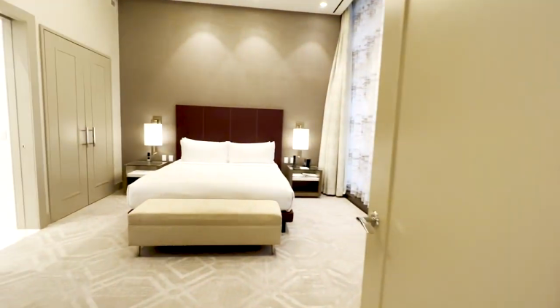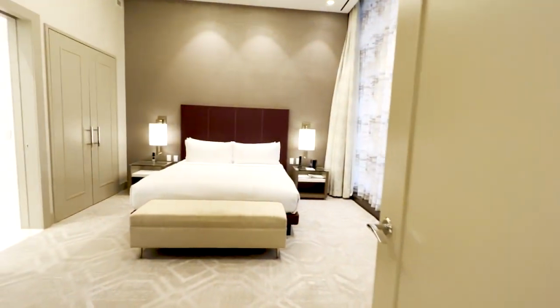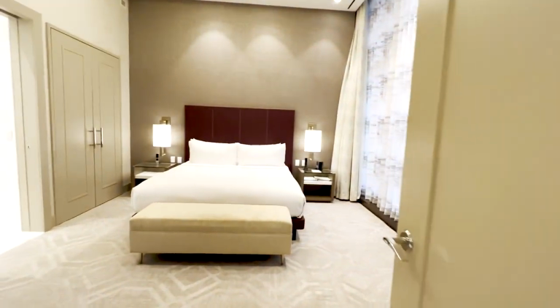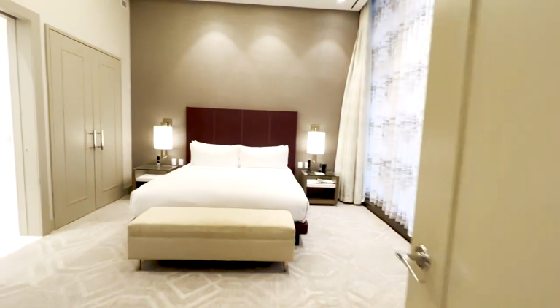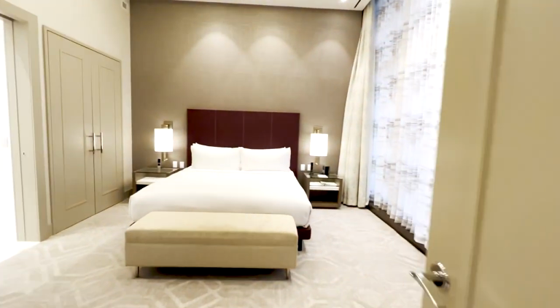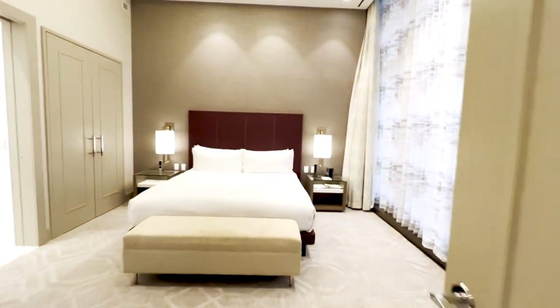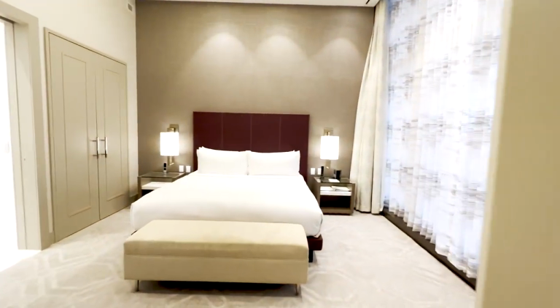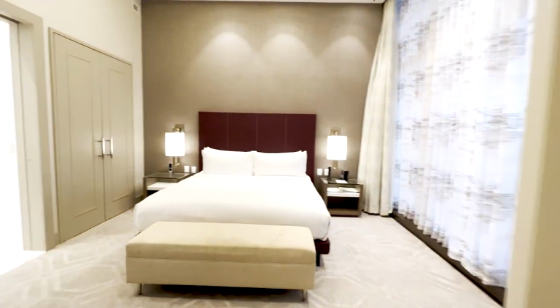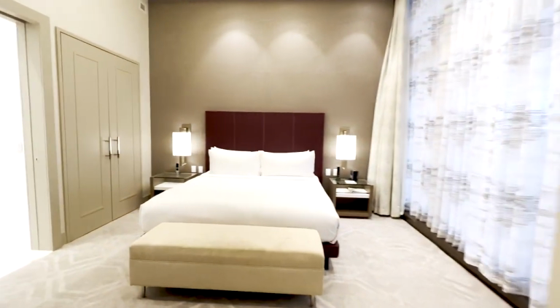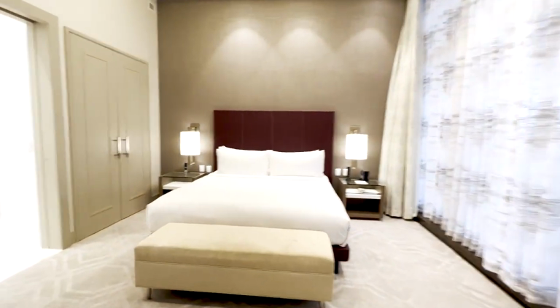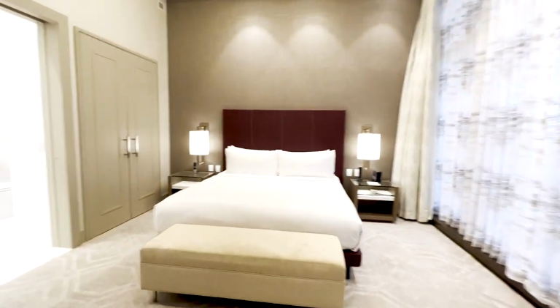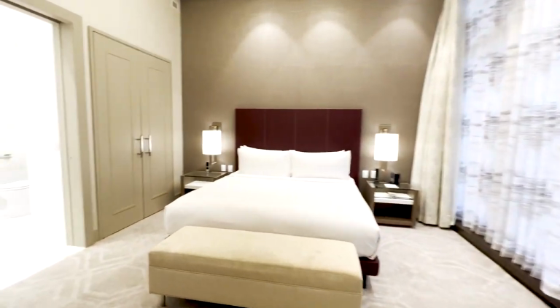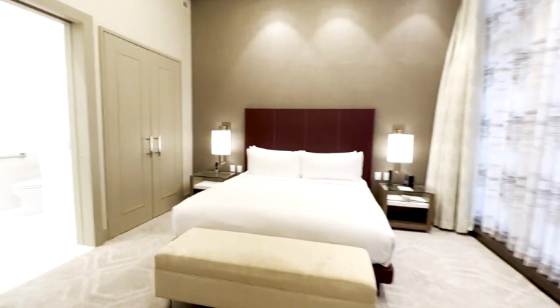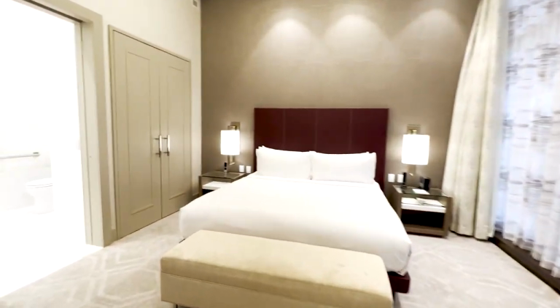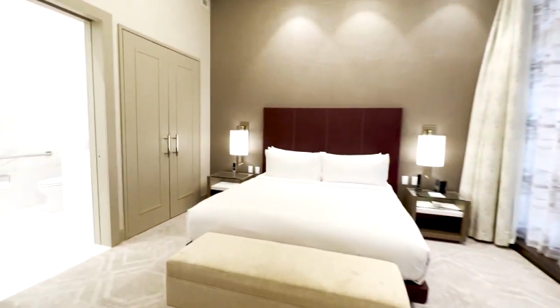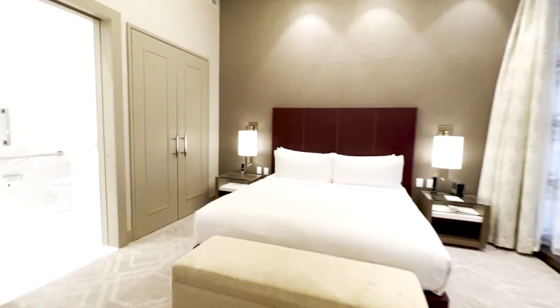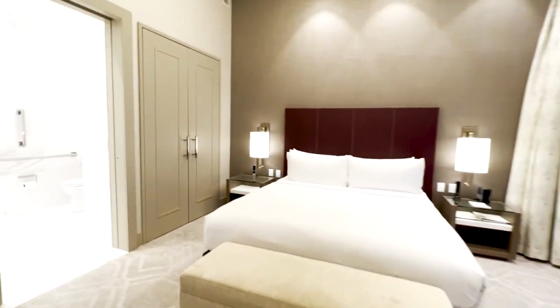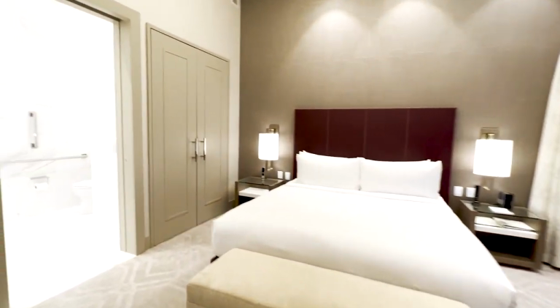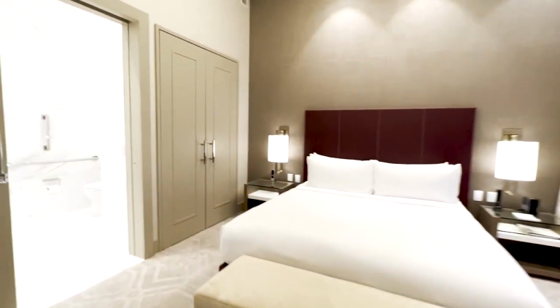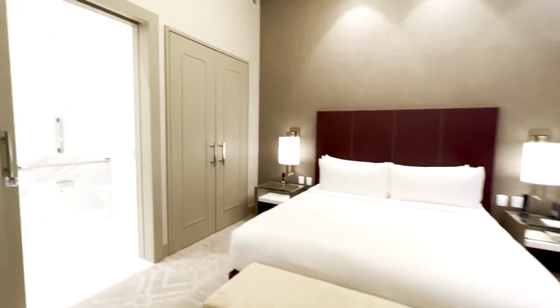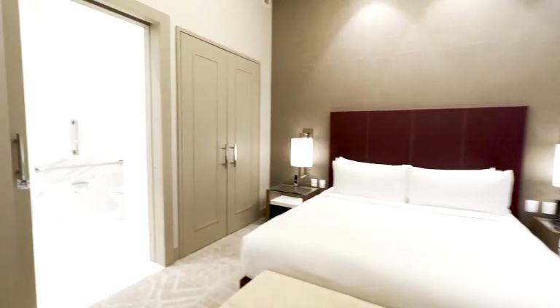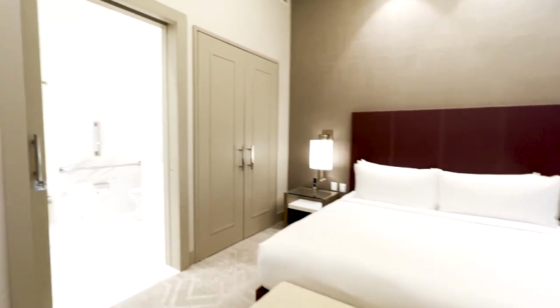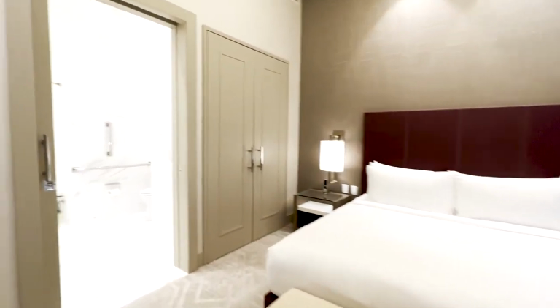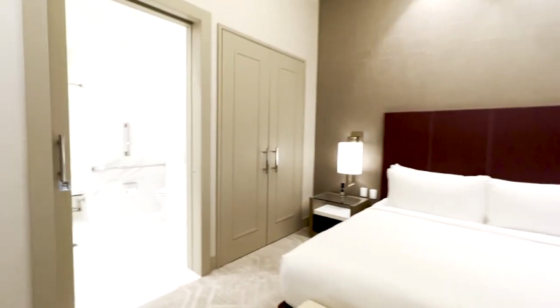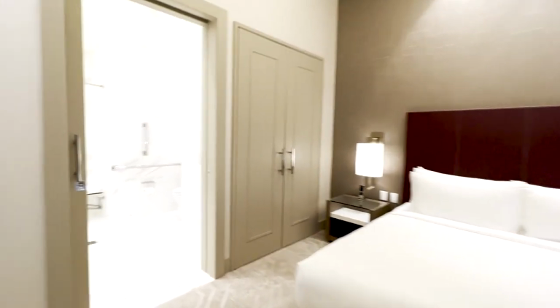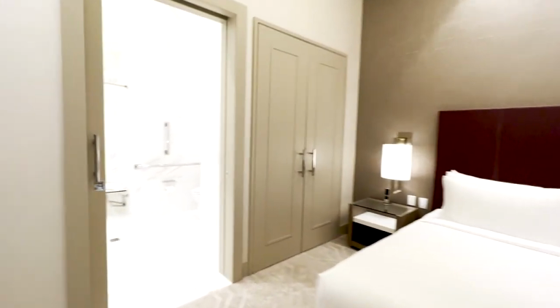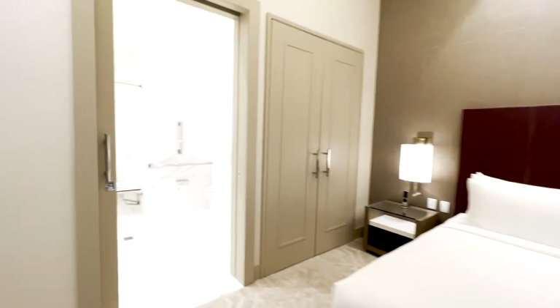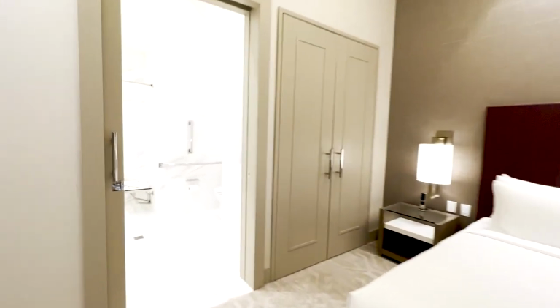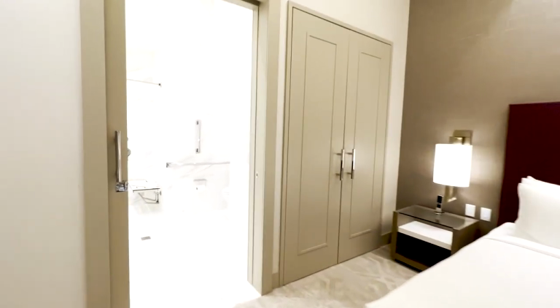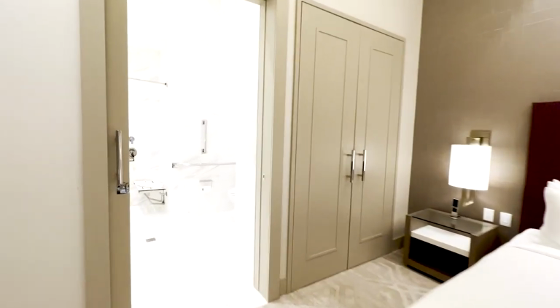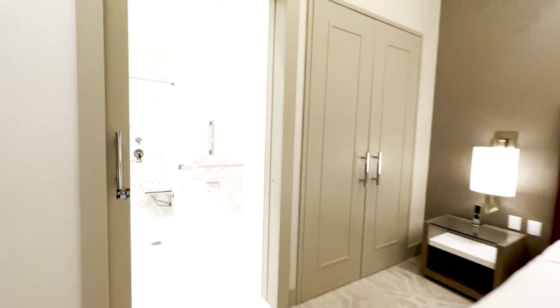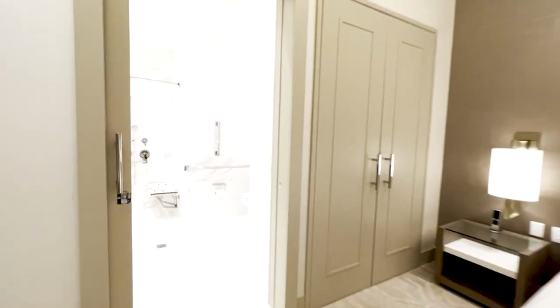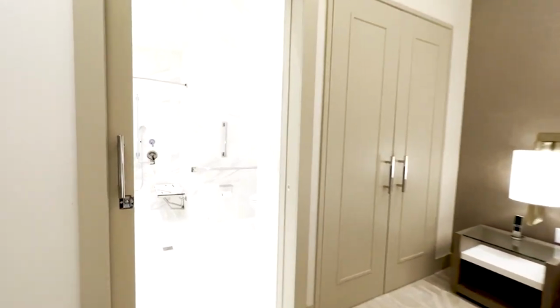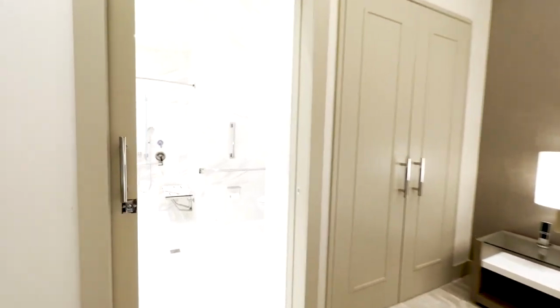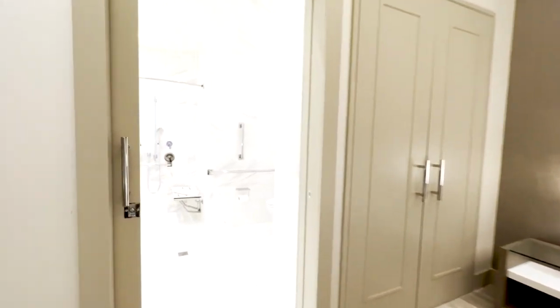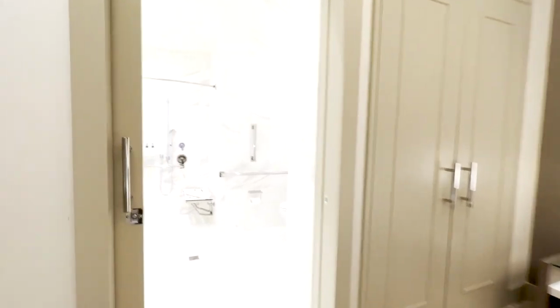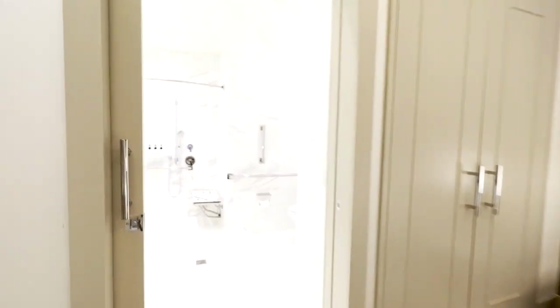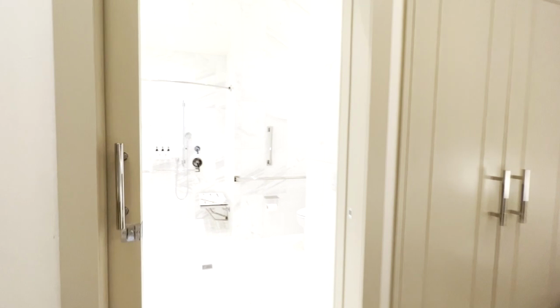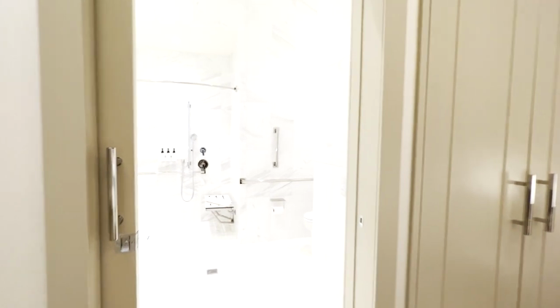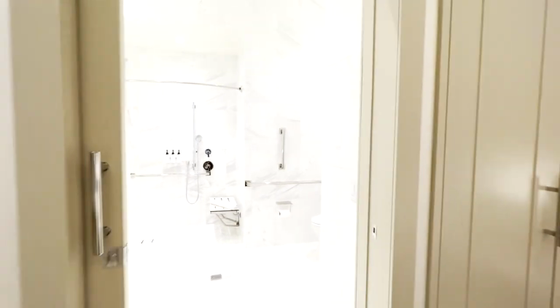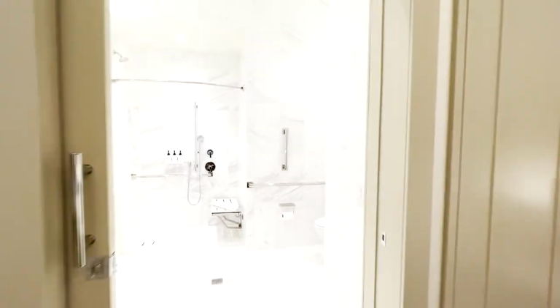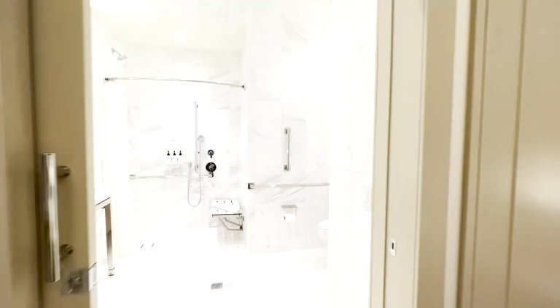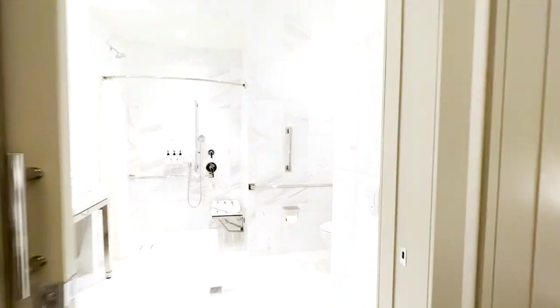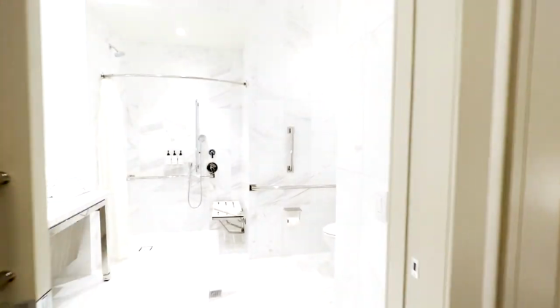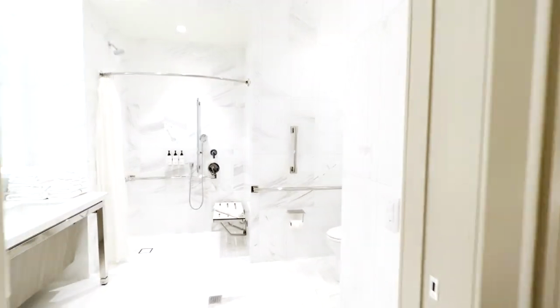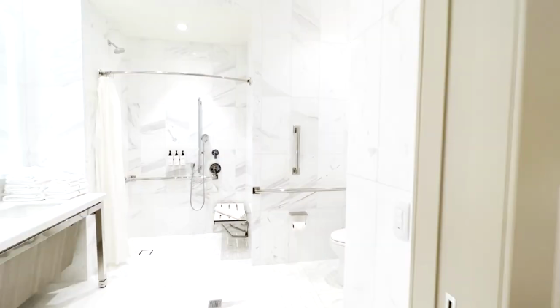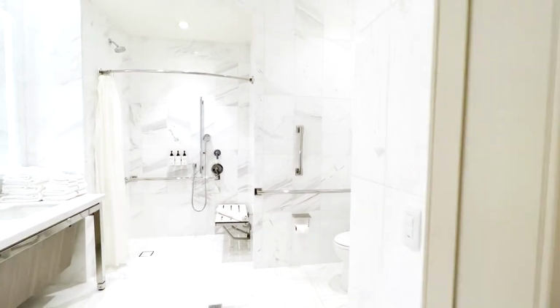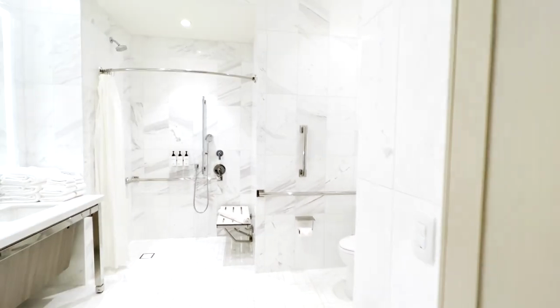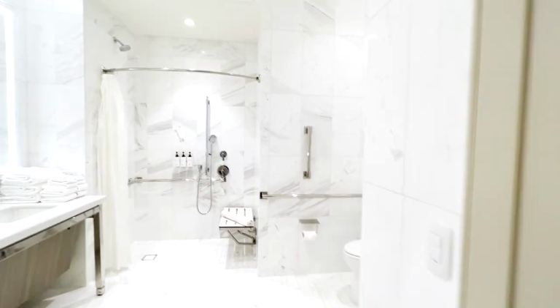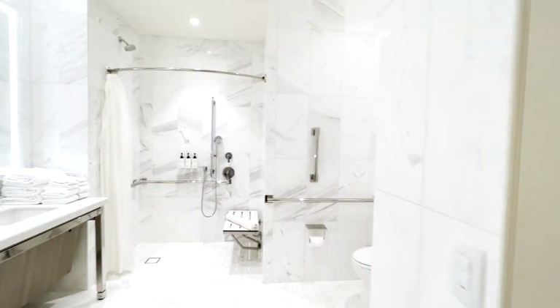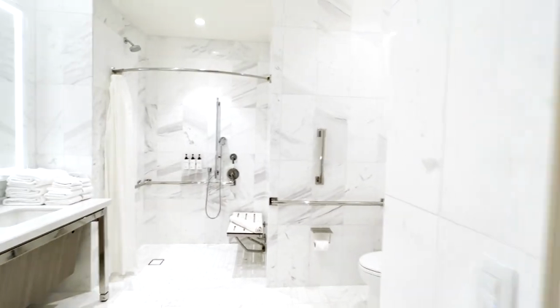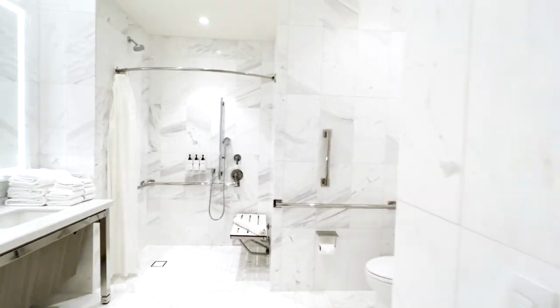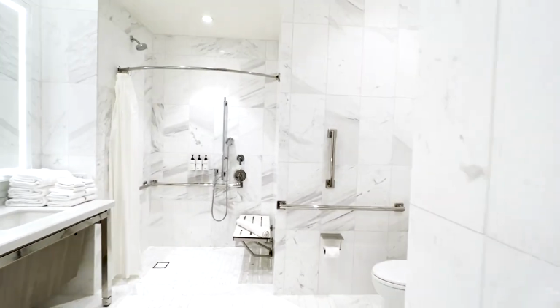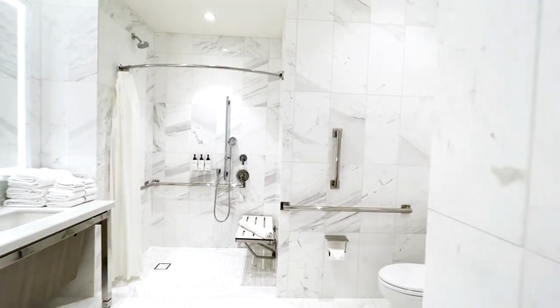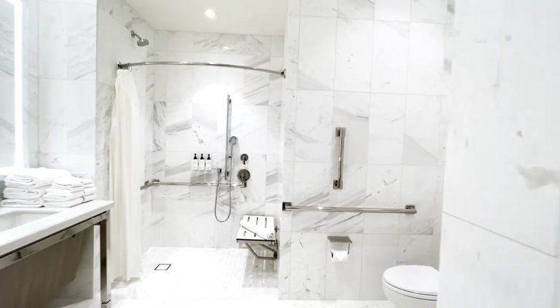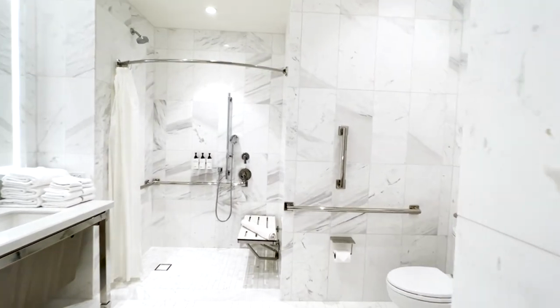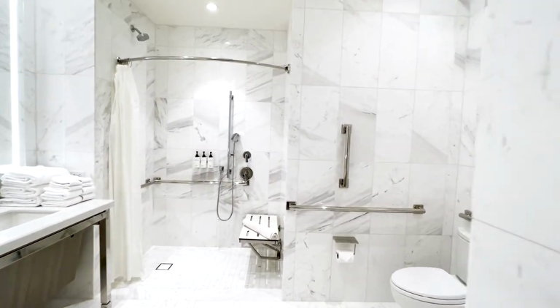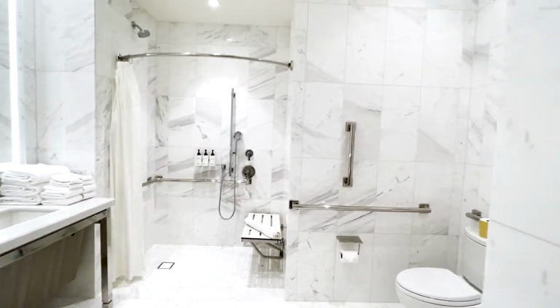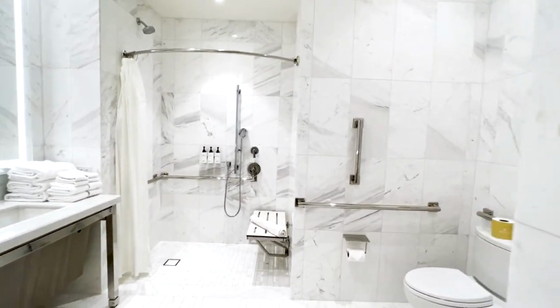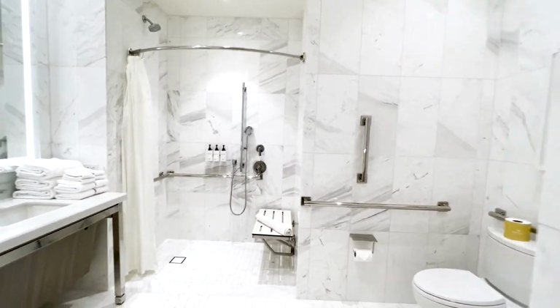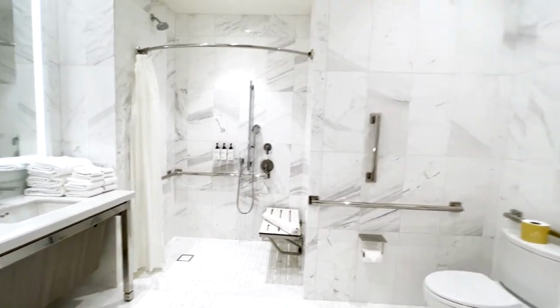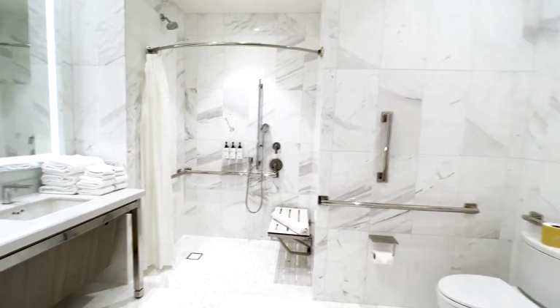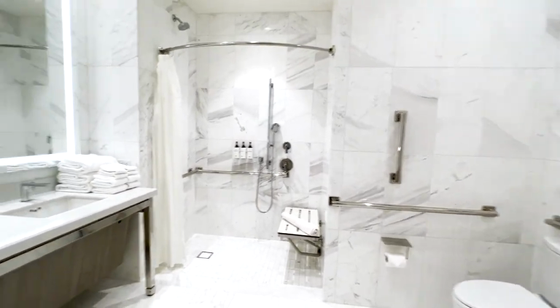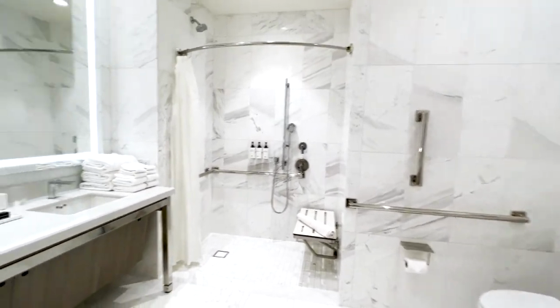Here's the other bedroom with another private bathroom.